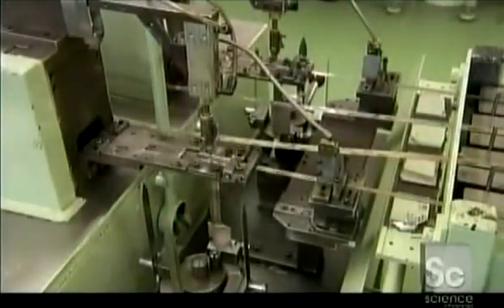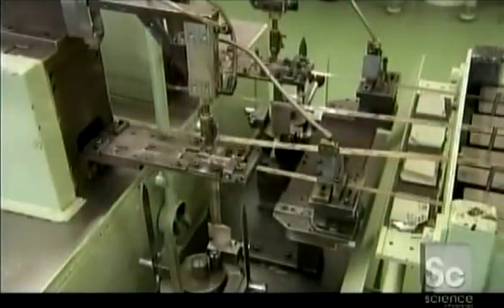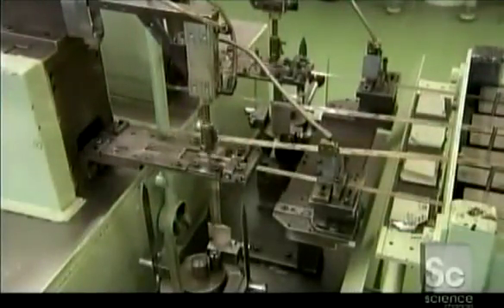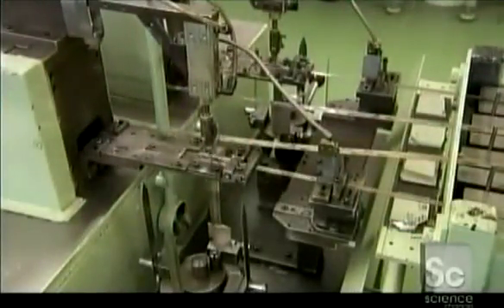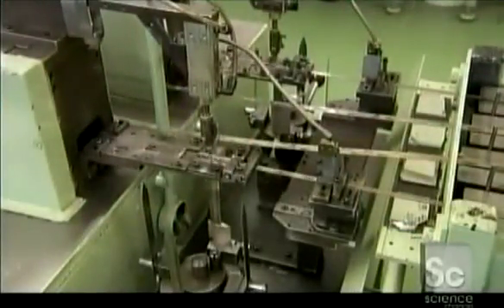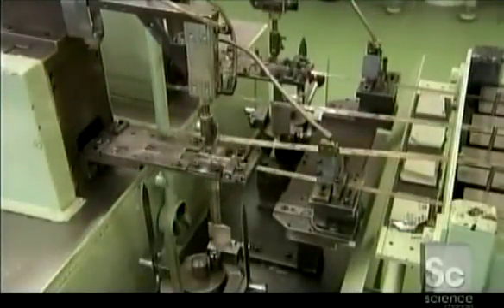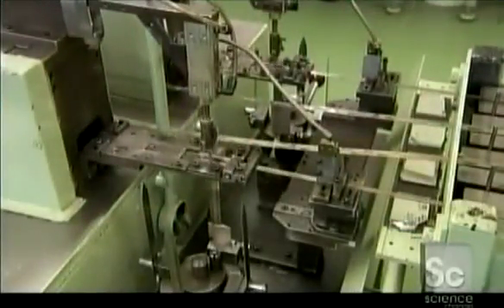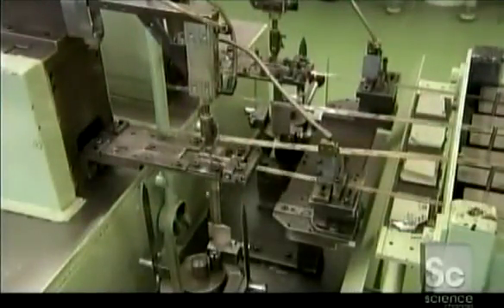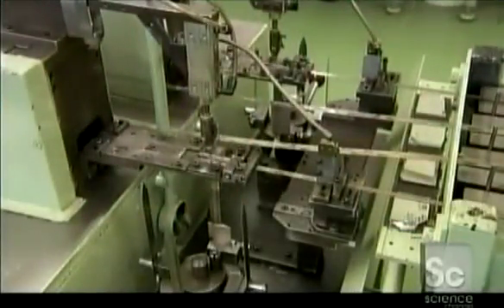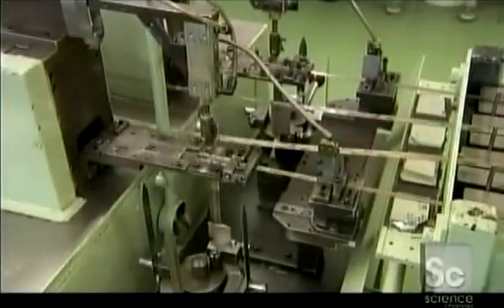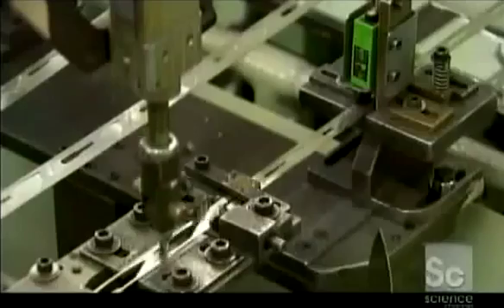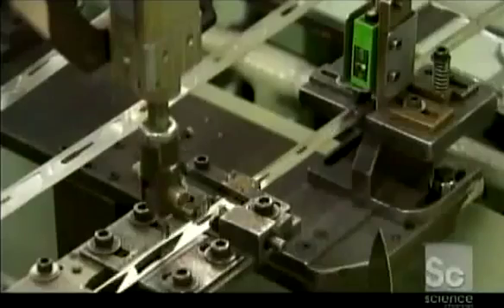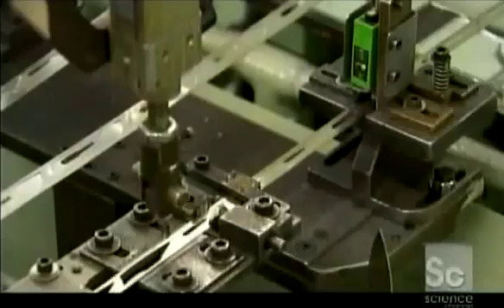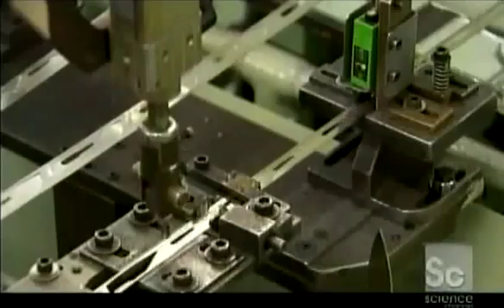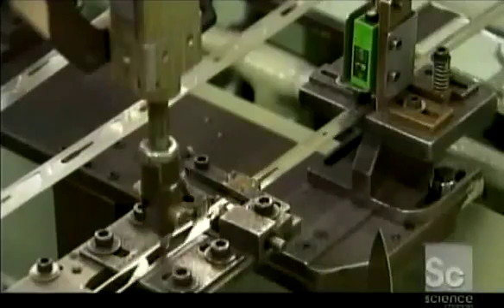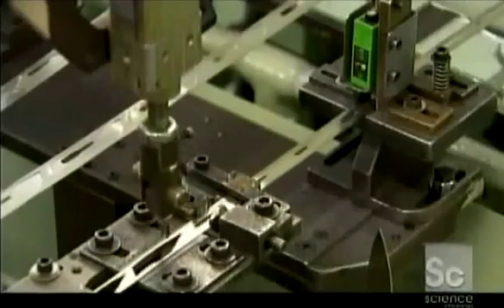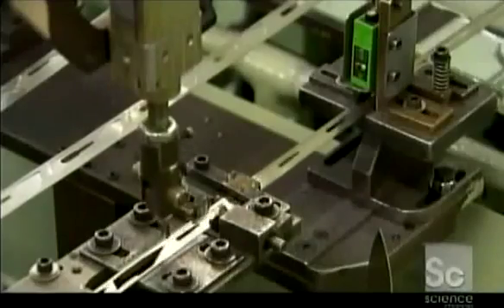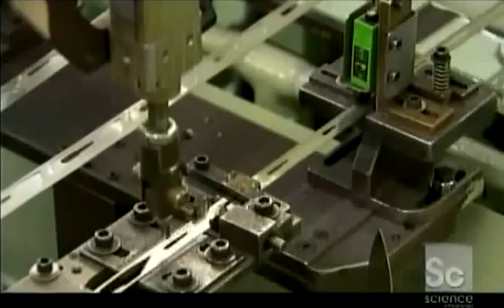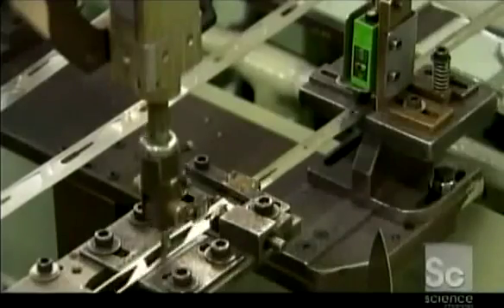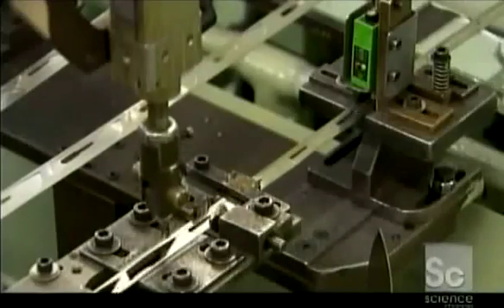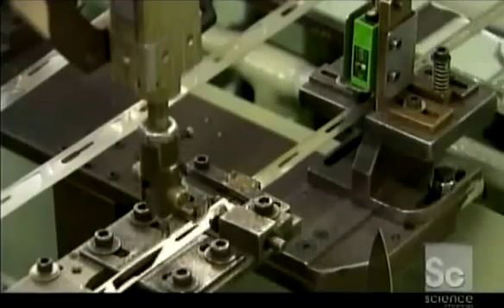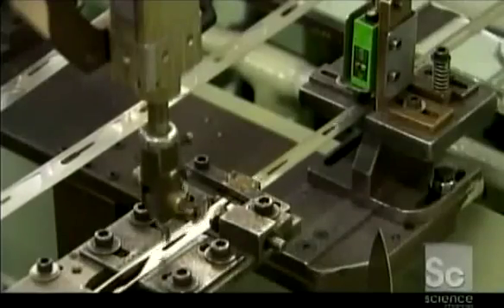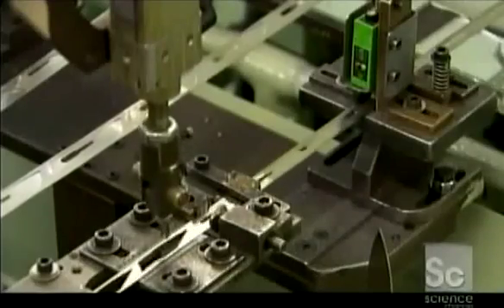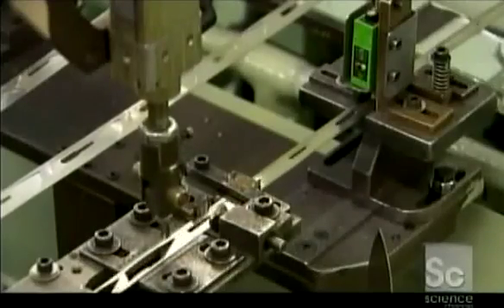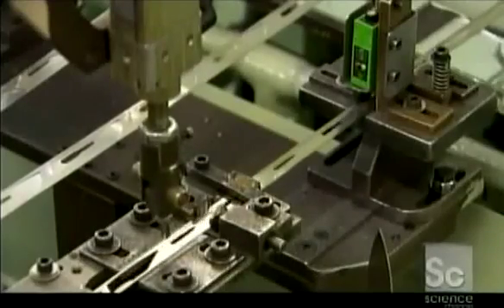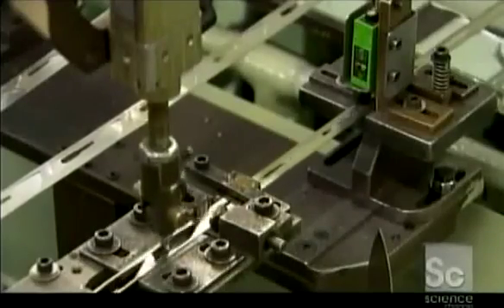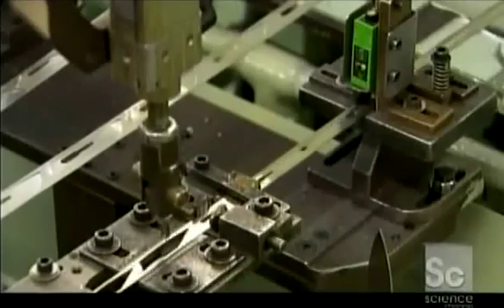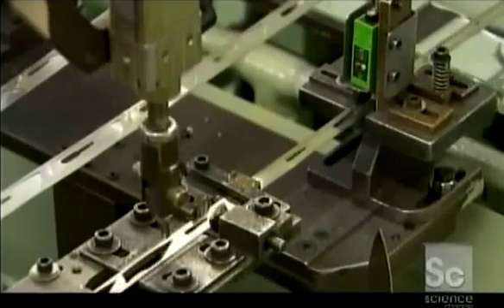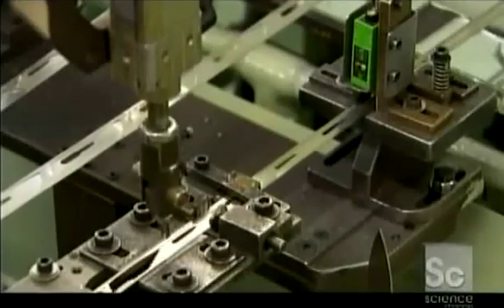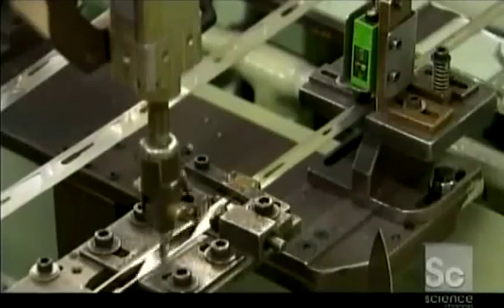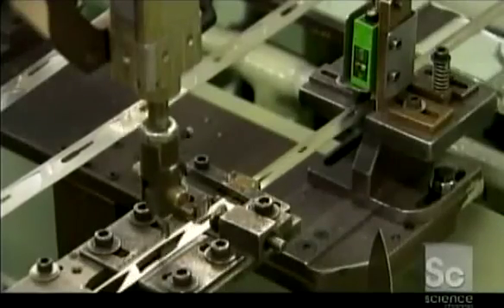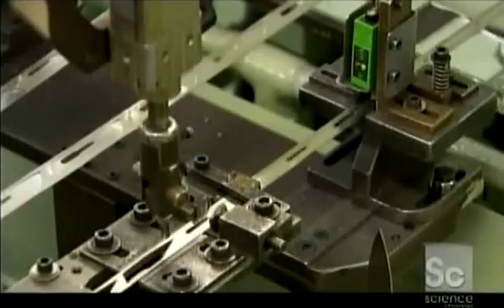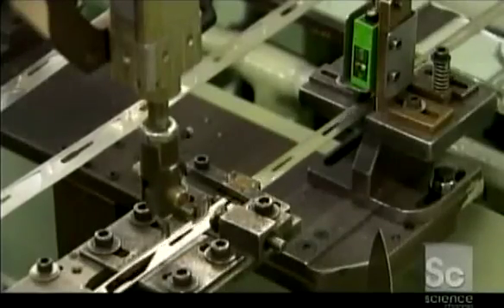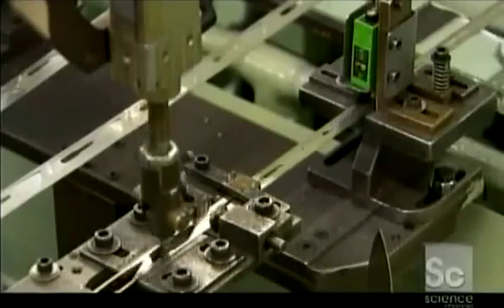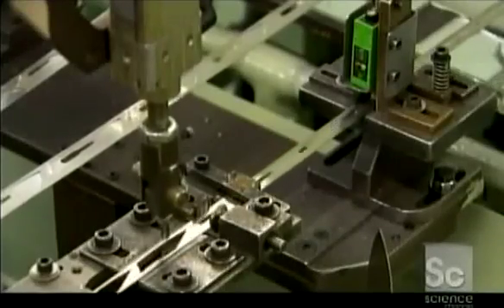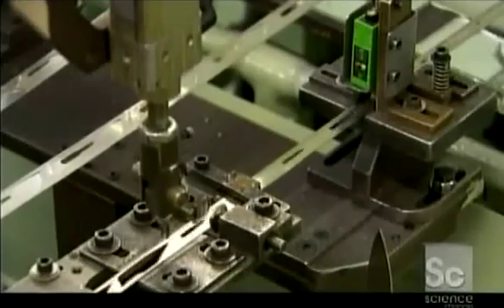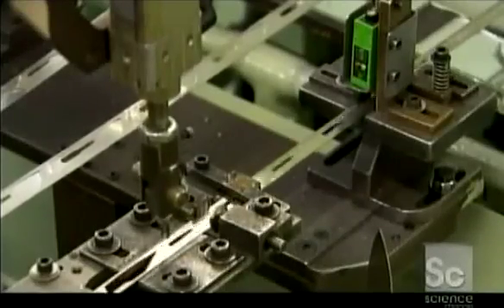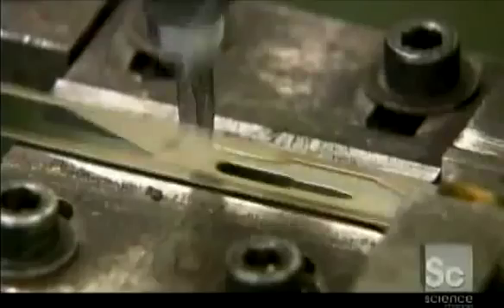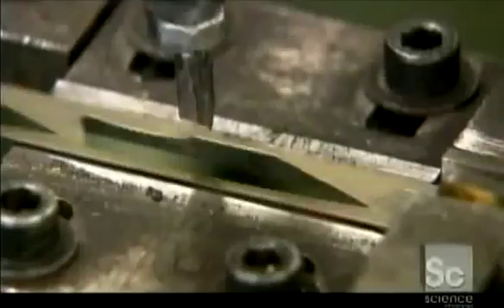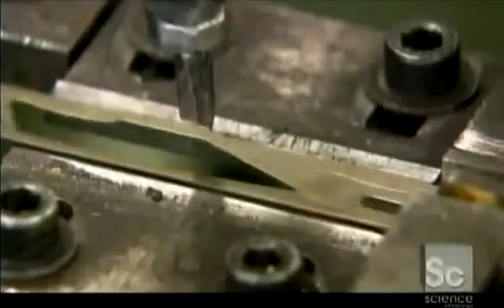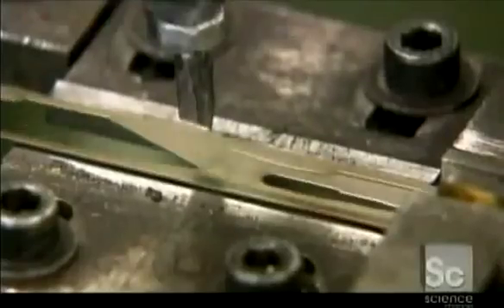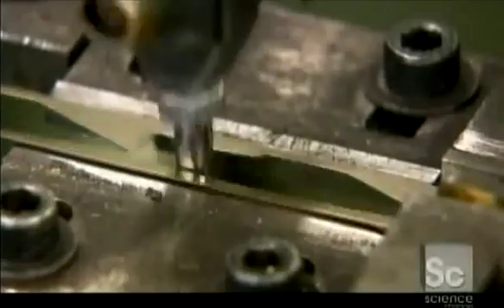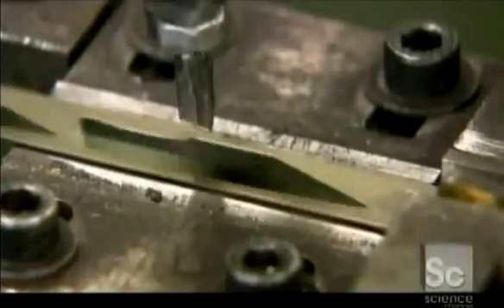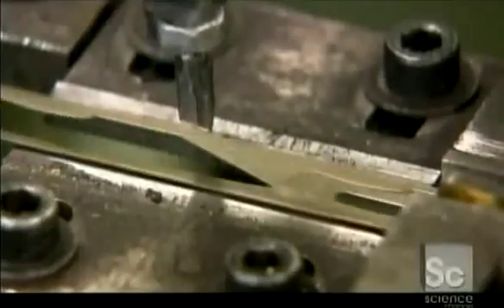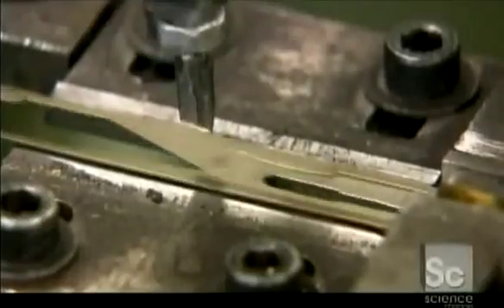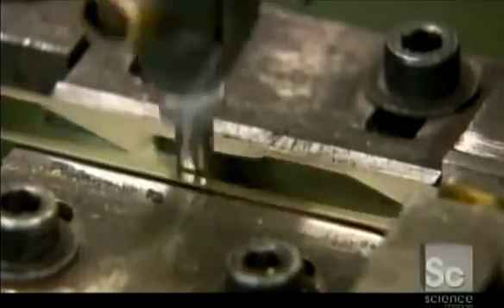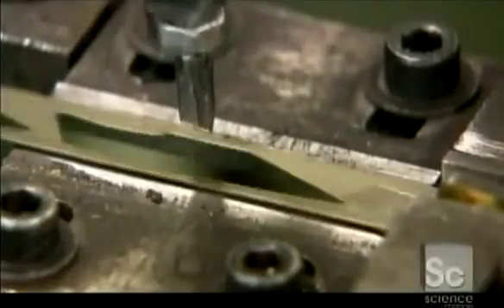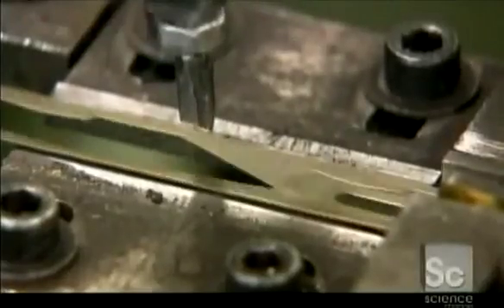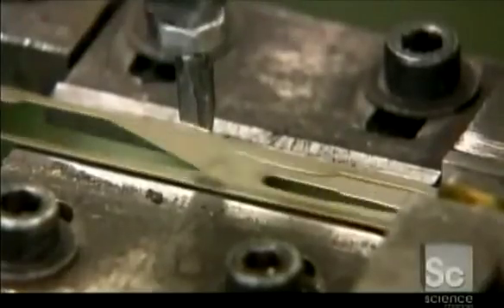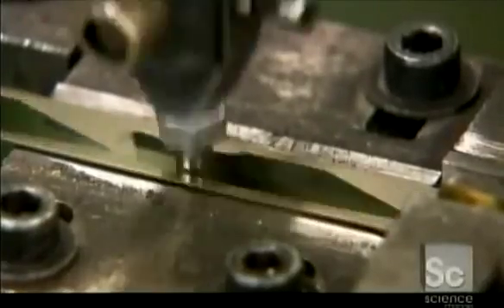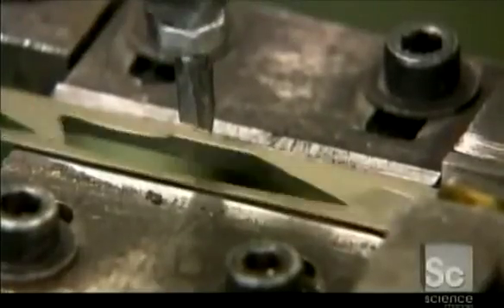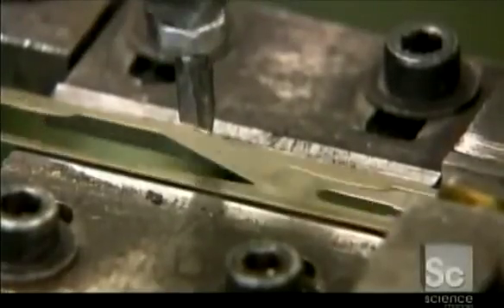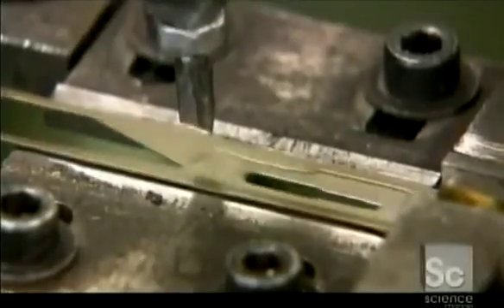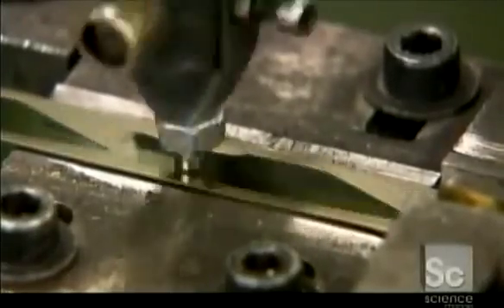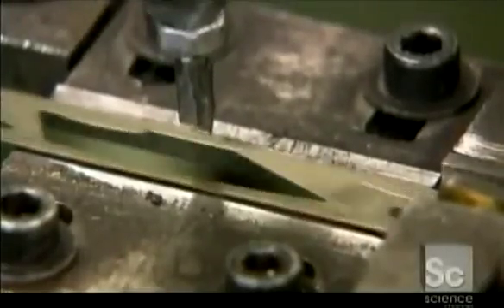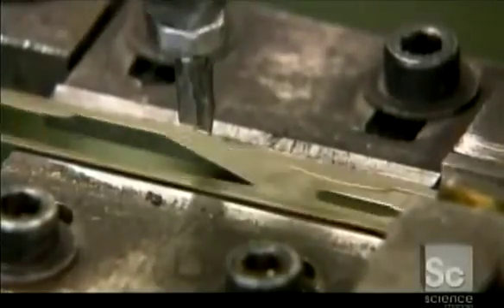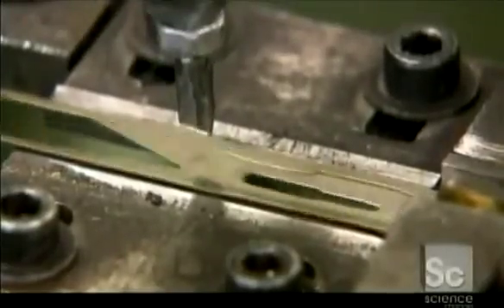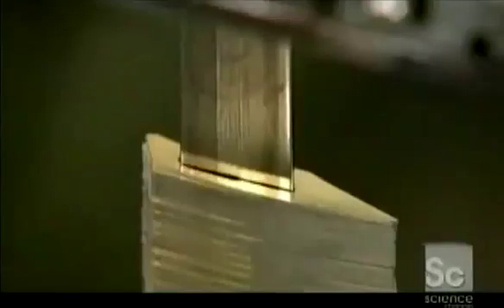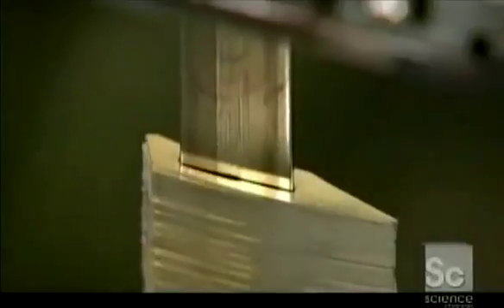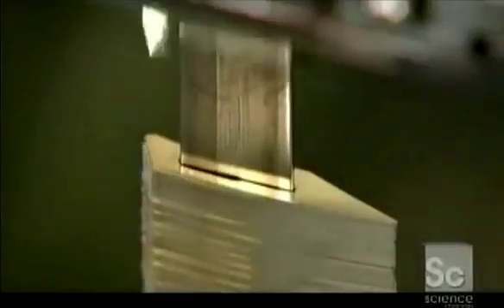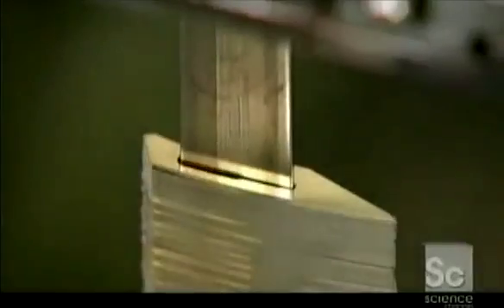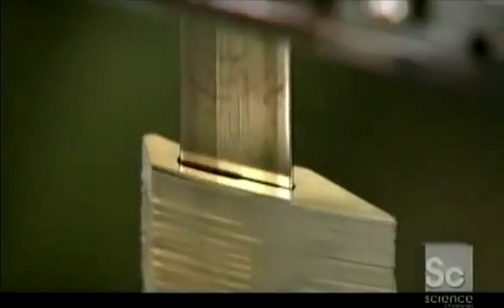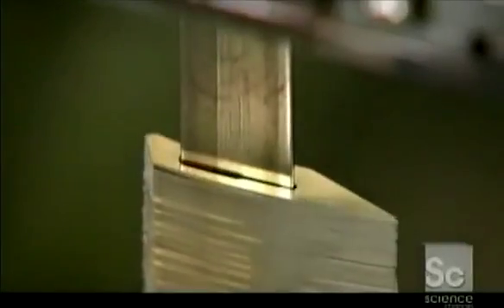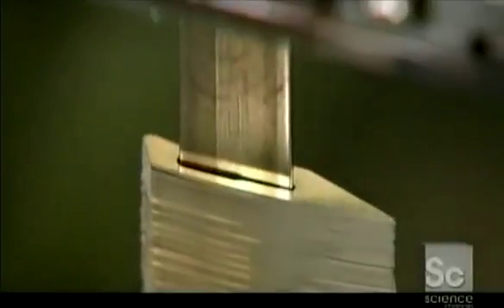Next, the blanks move through a punching tool that pops them from the strip and stacks them on a peg.